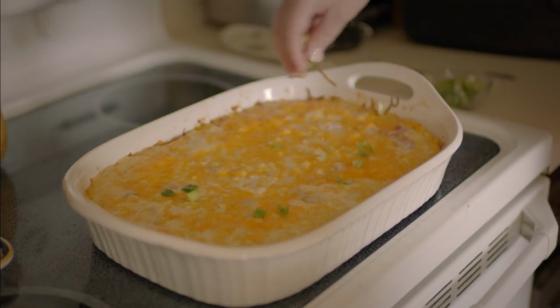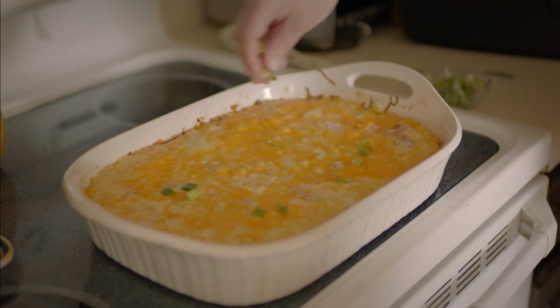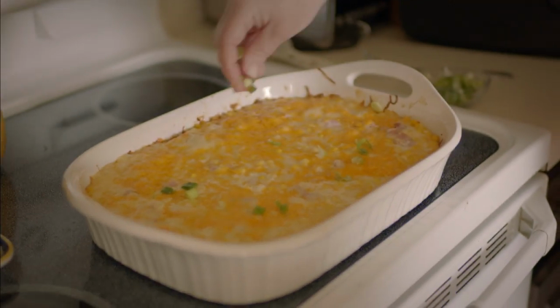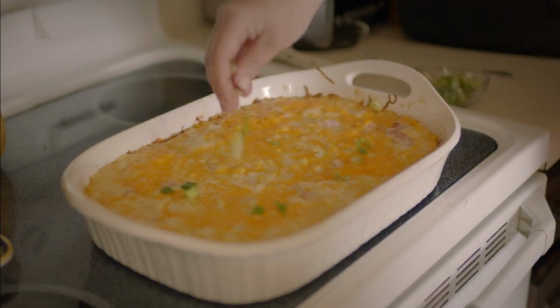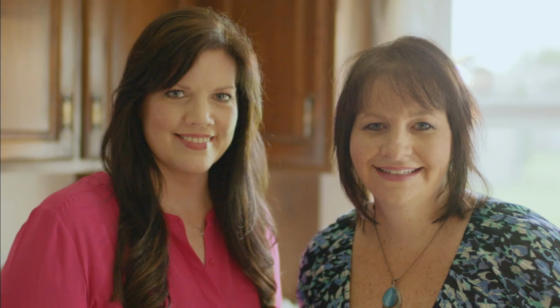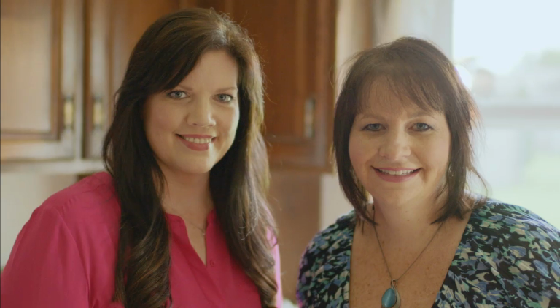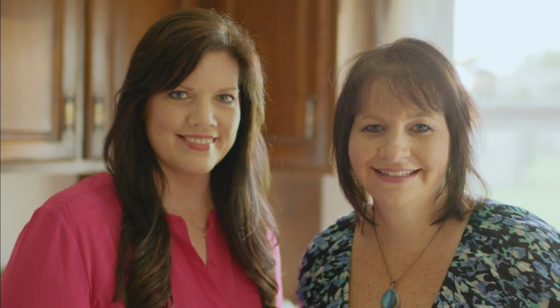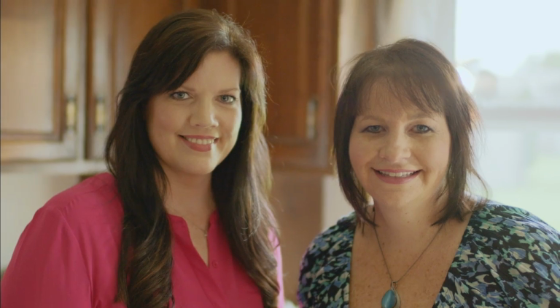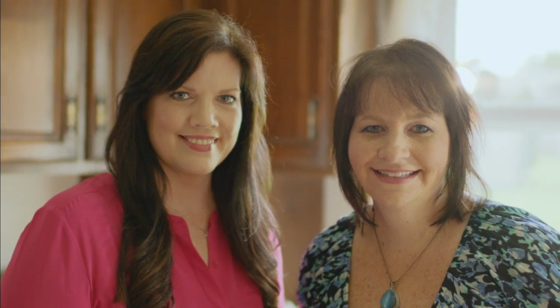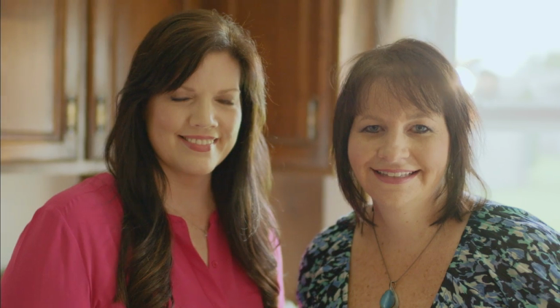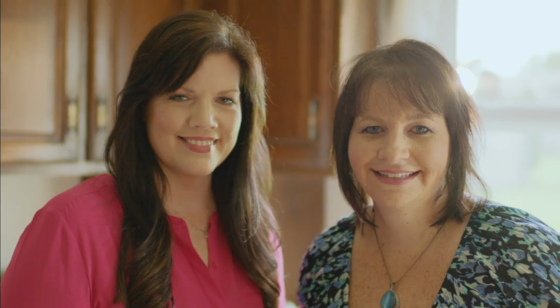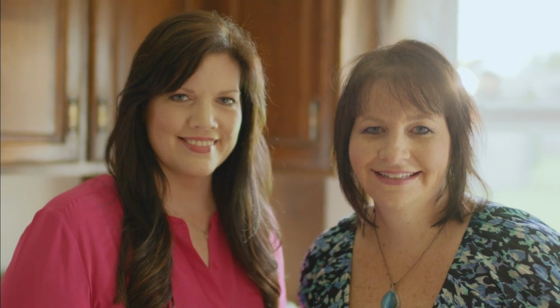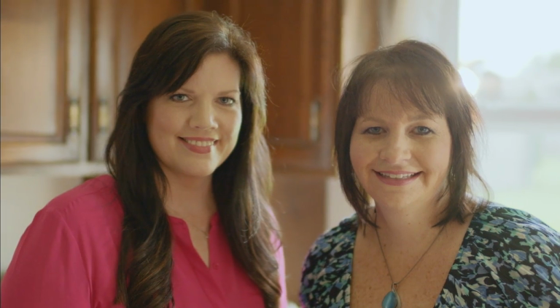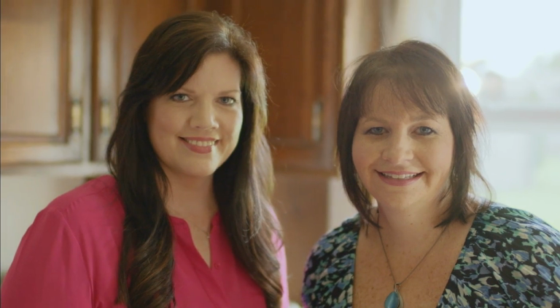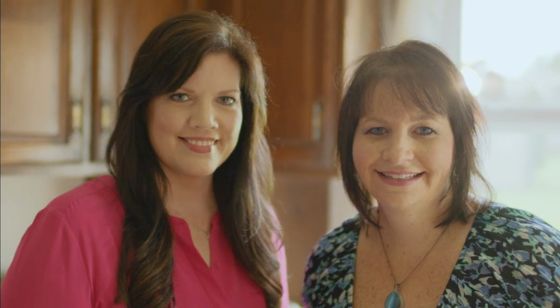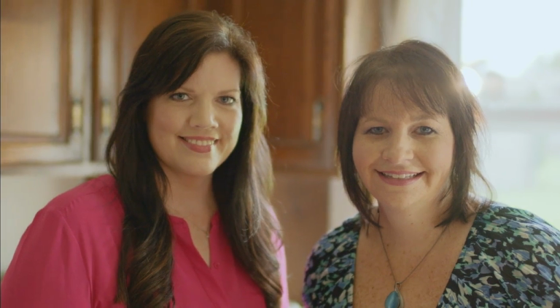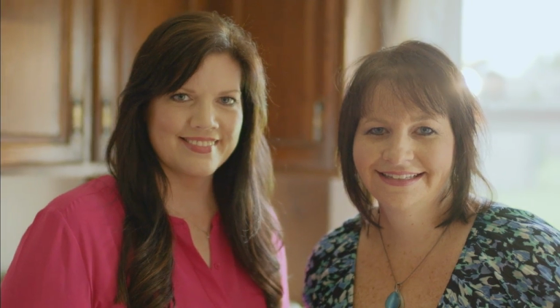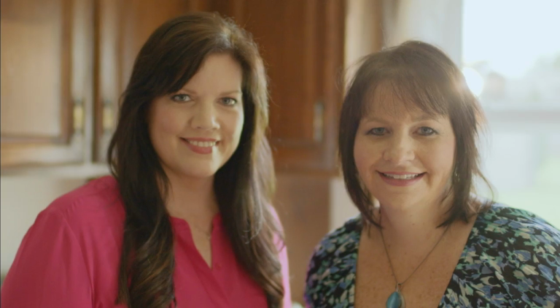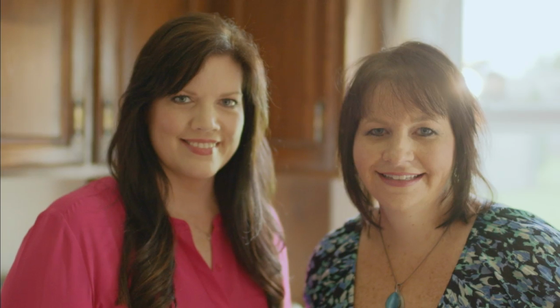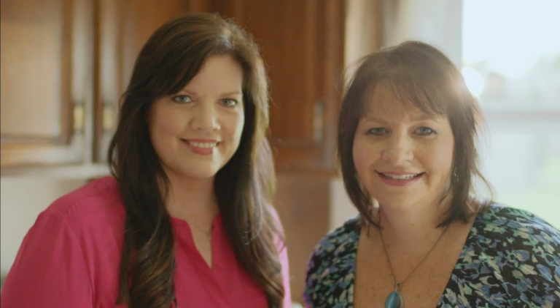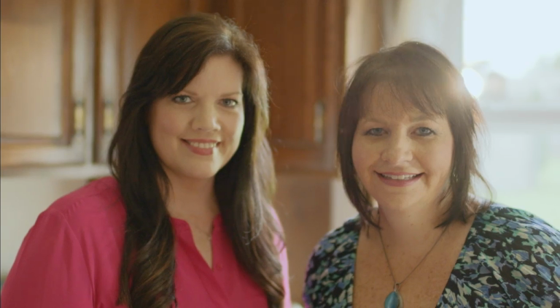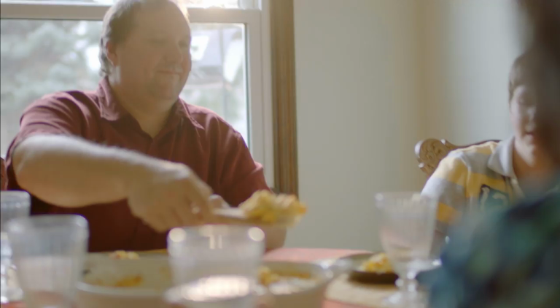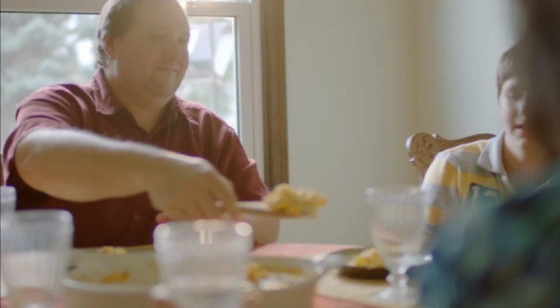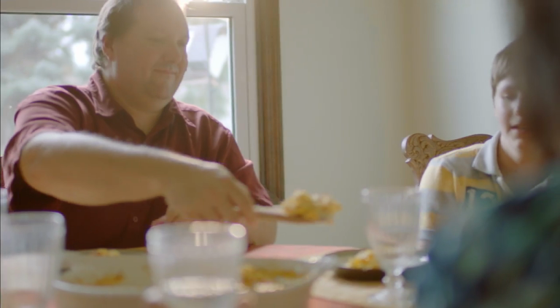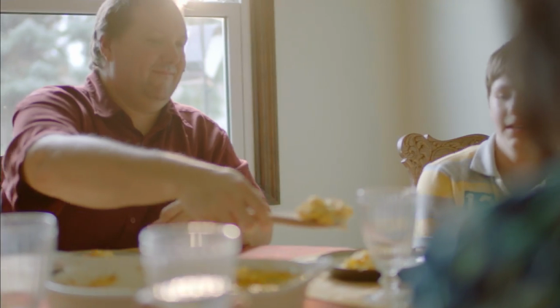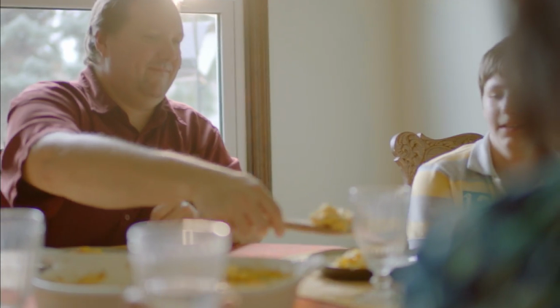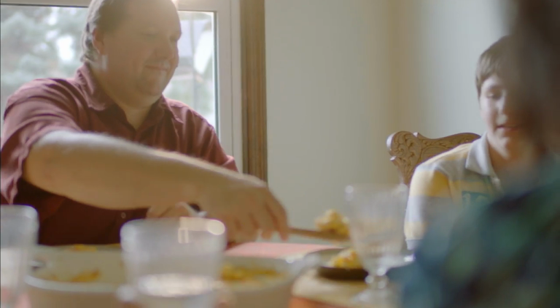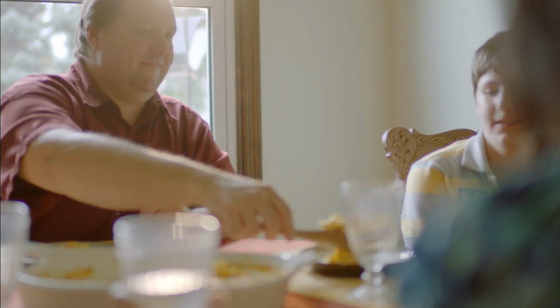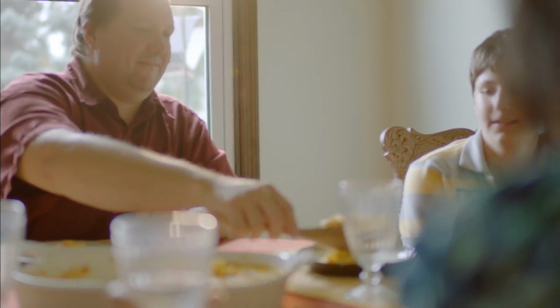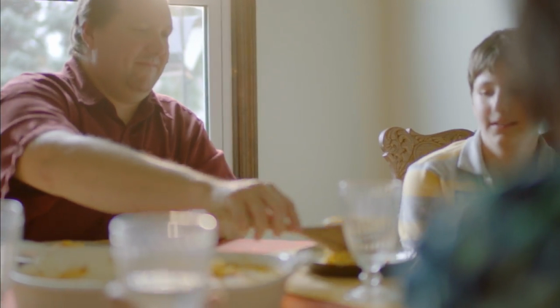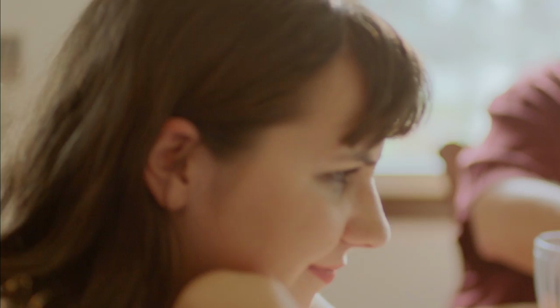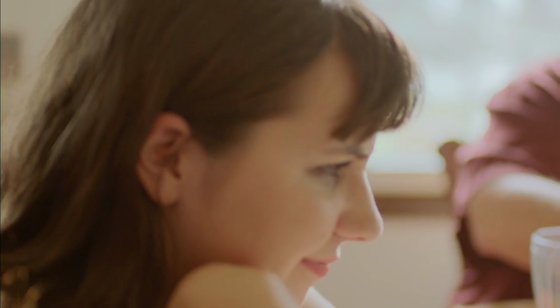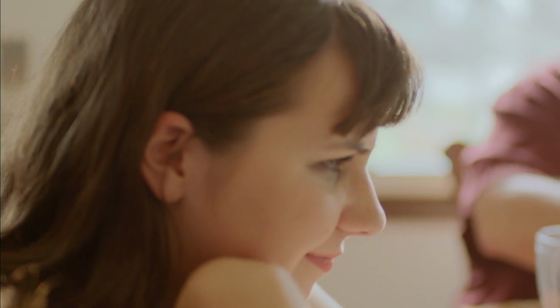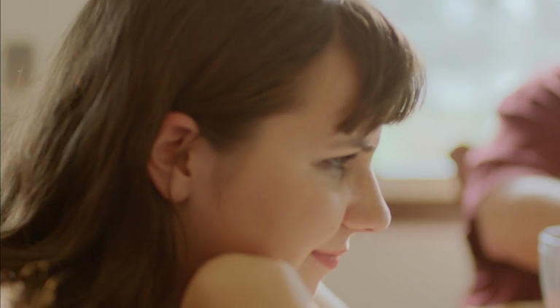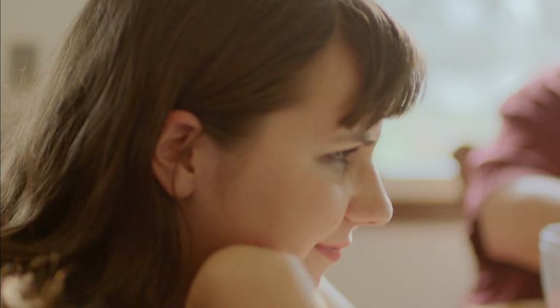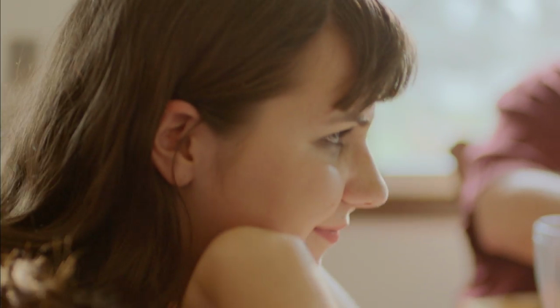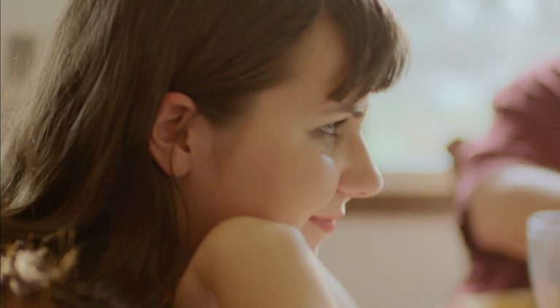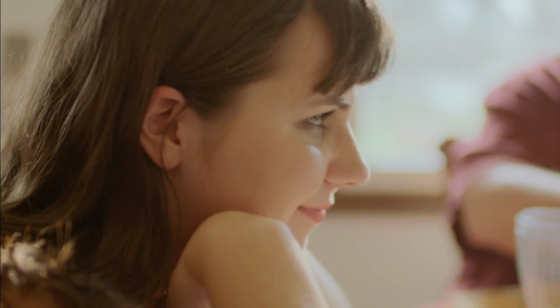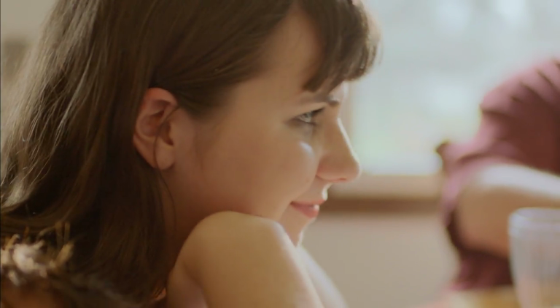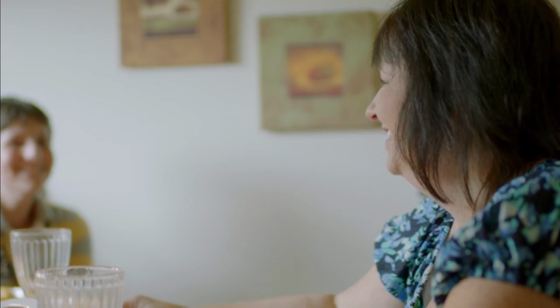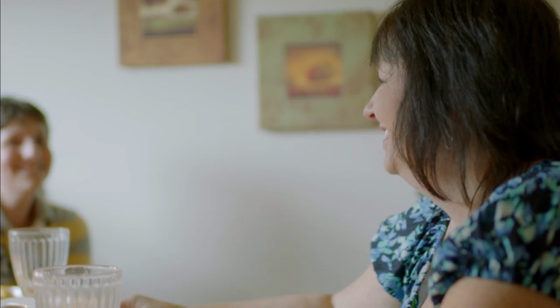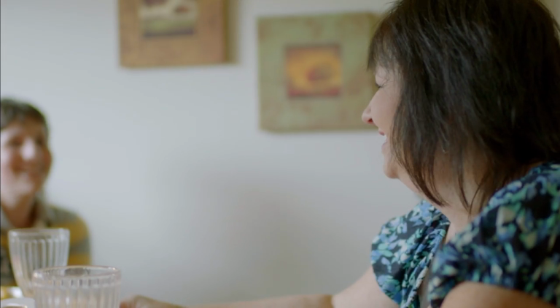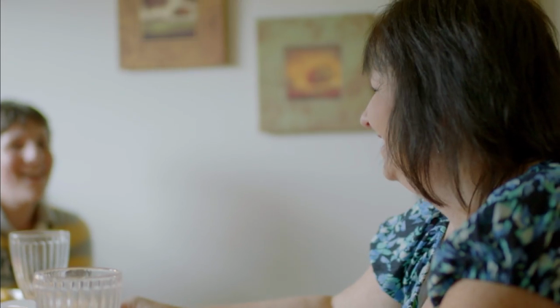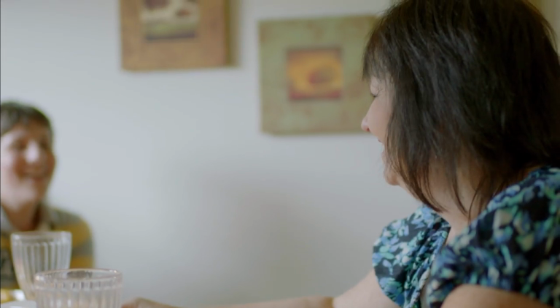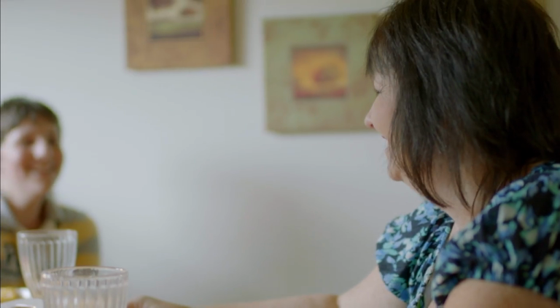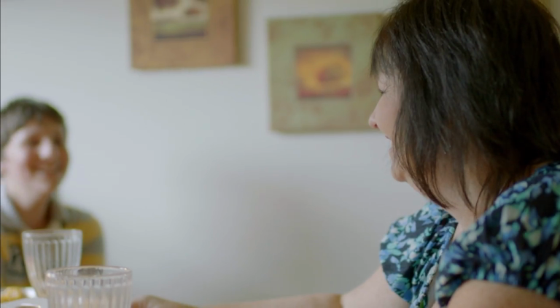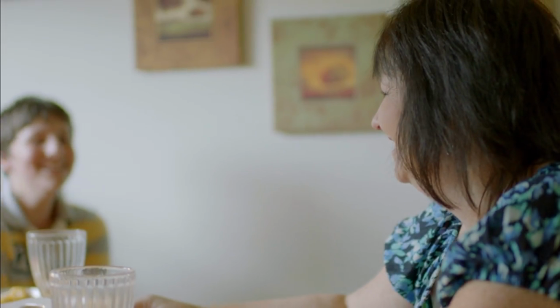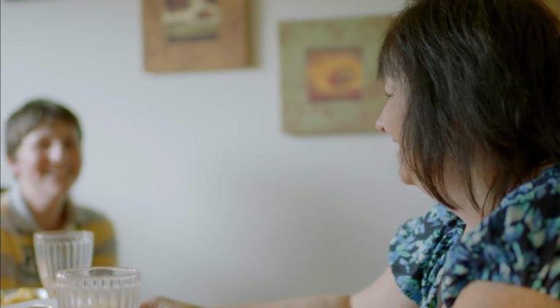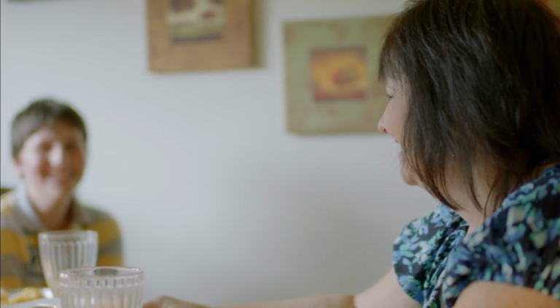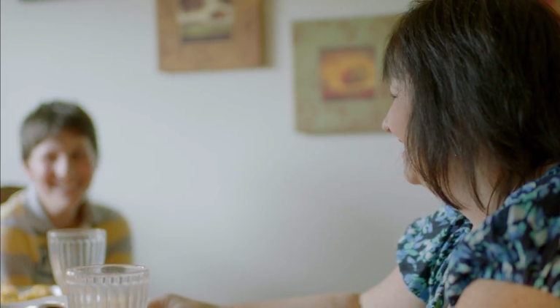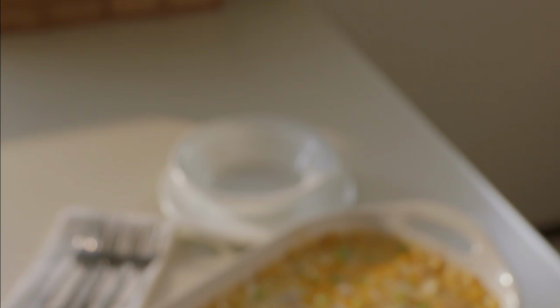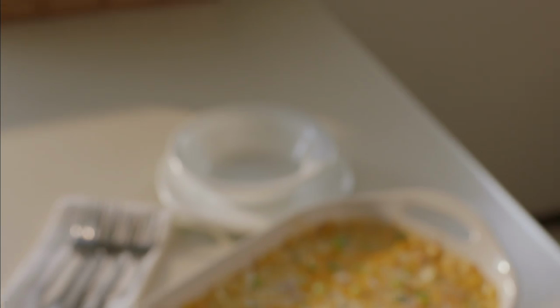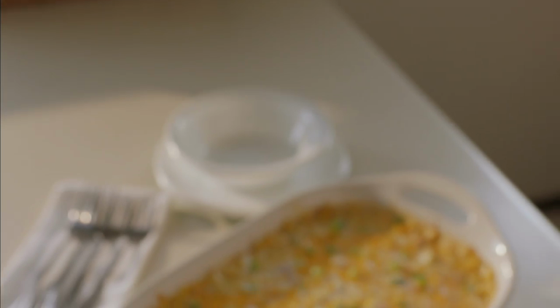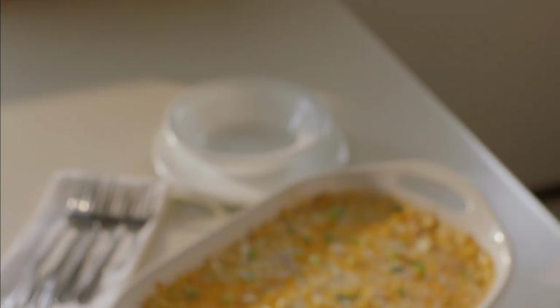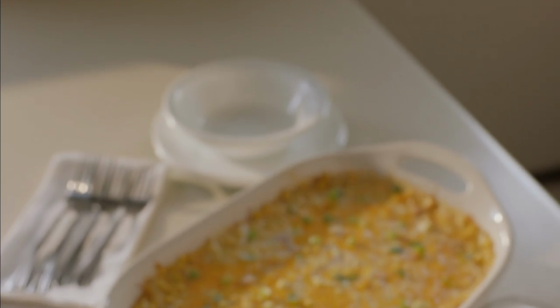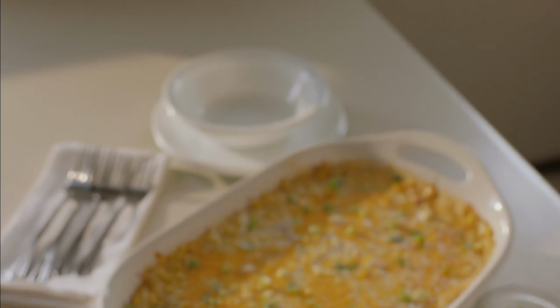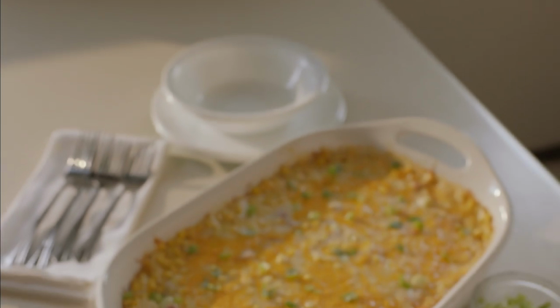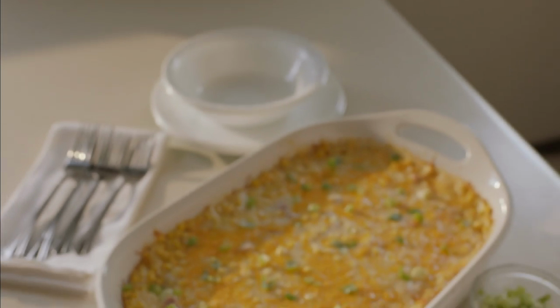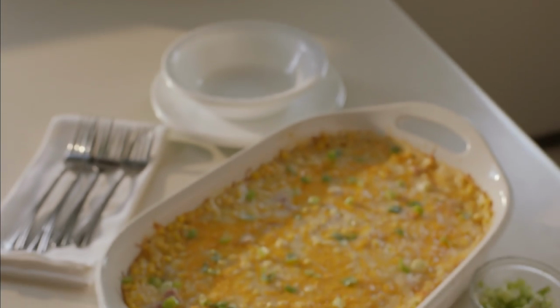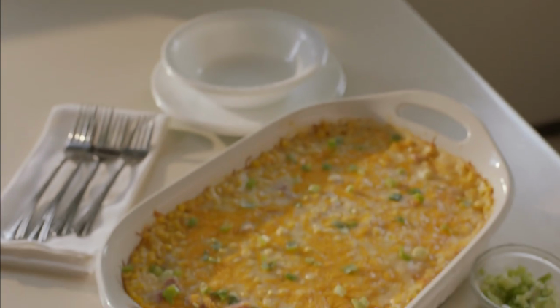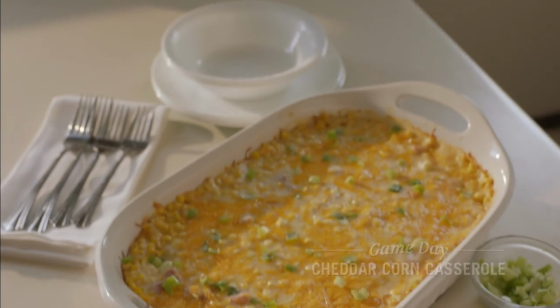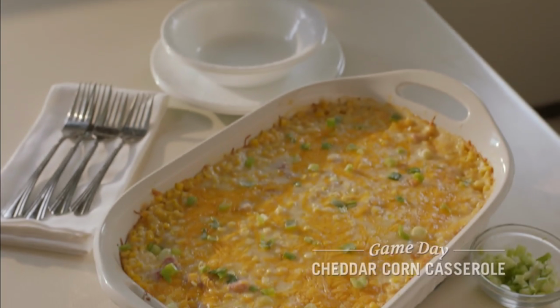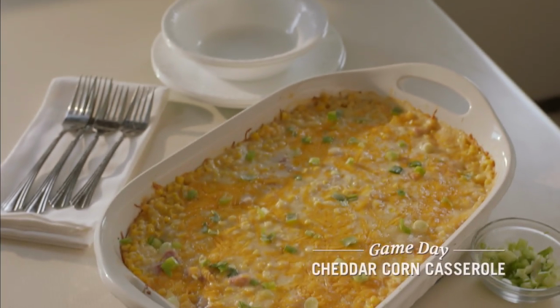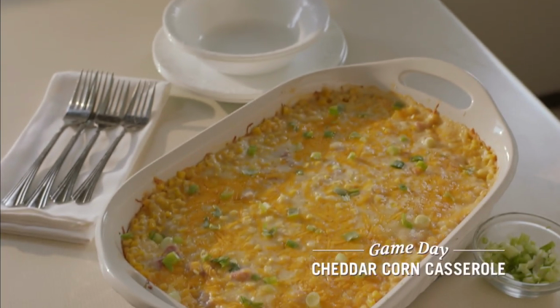I'm Robin Stone with the Reichert family, with a cheesy new spin on traditional cheddar corn casserole.